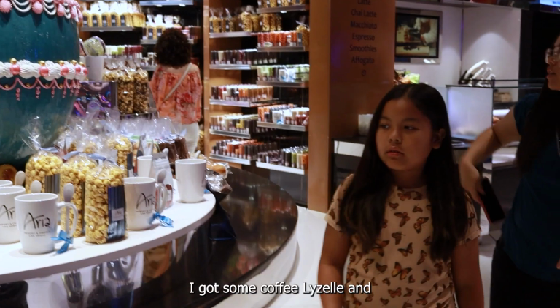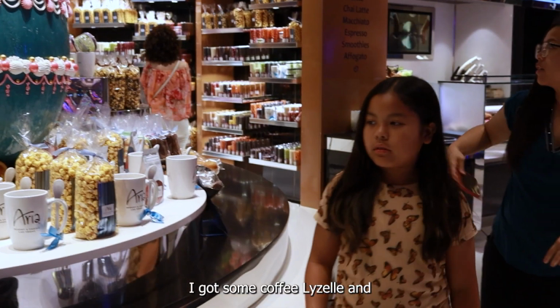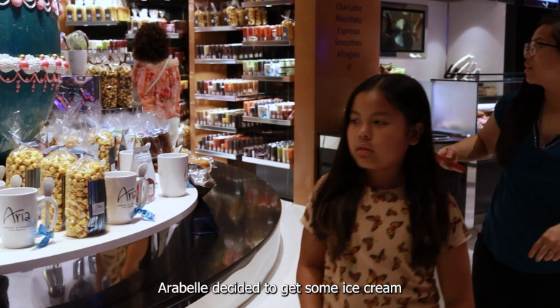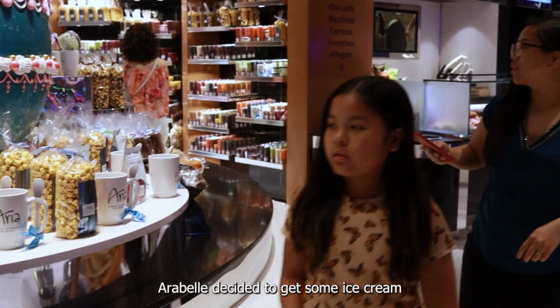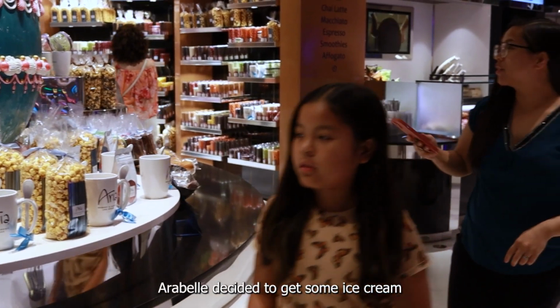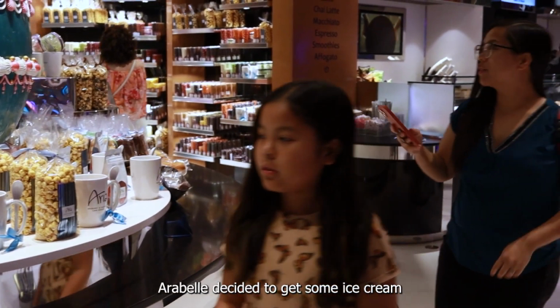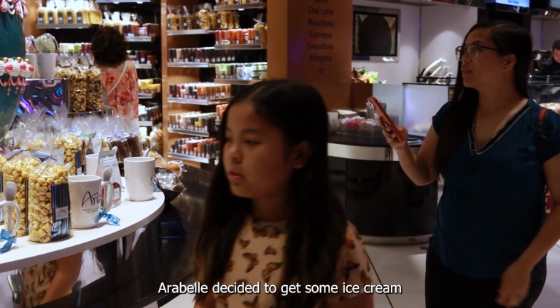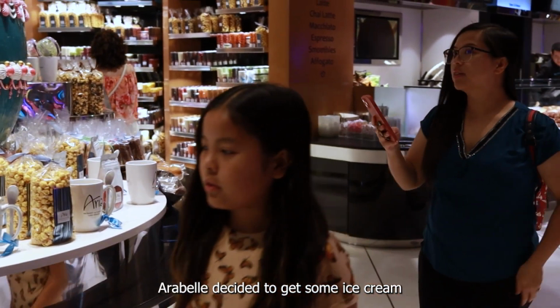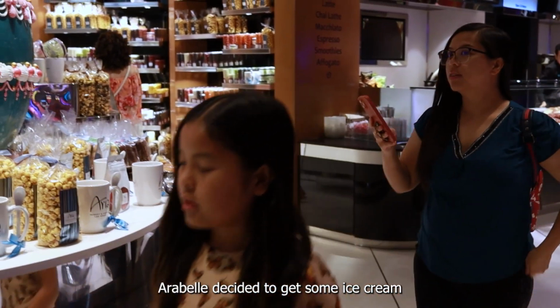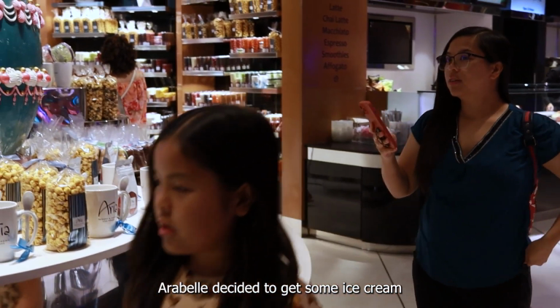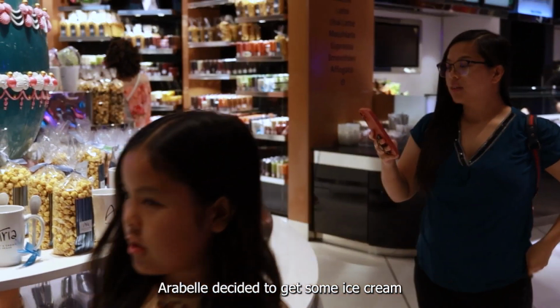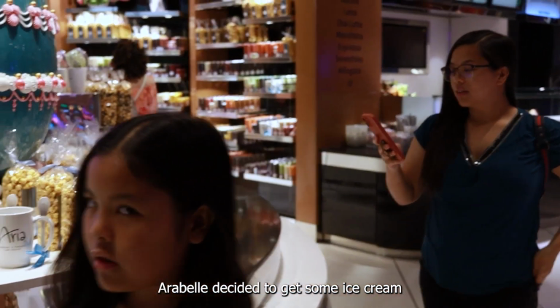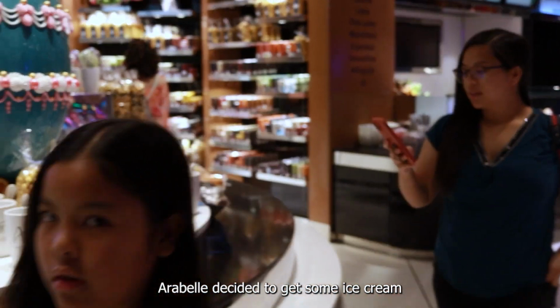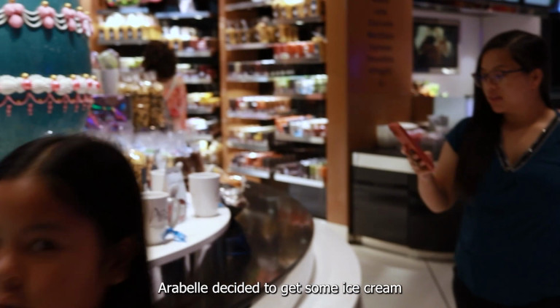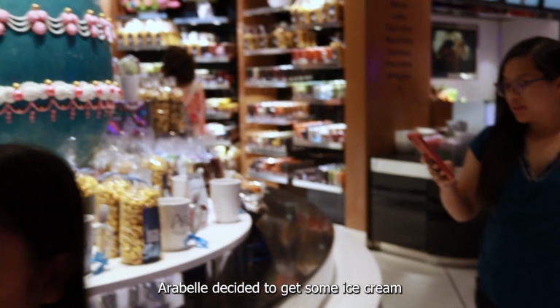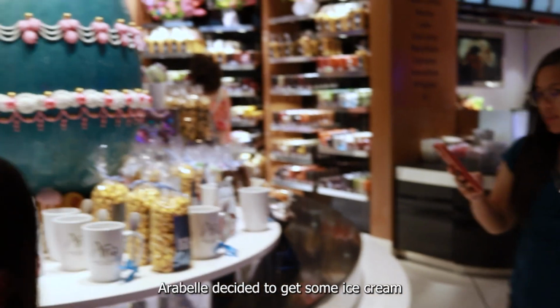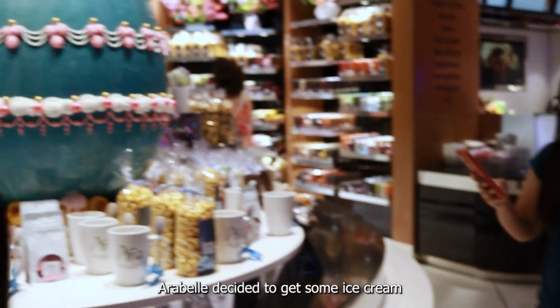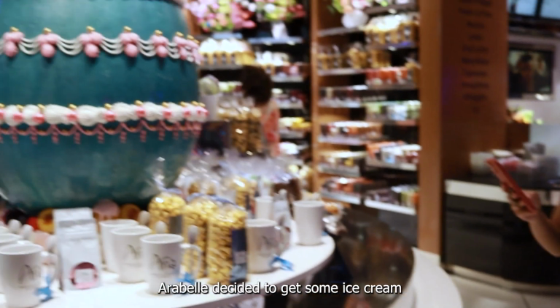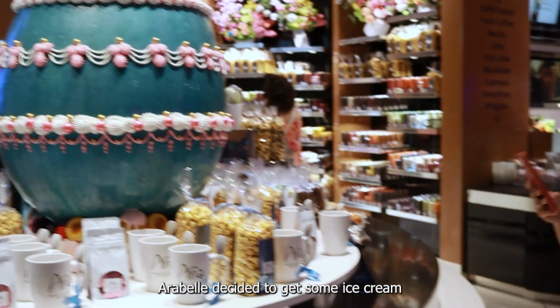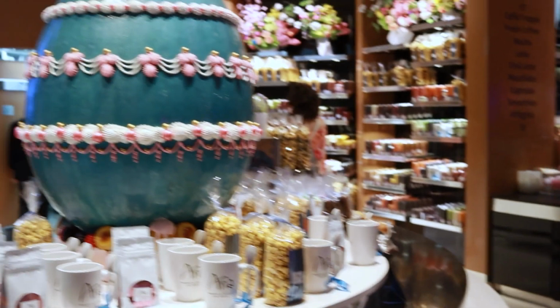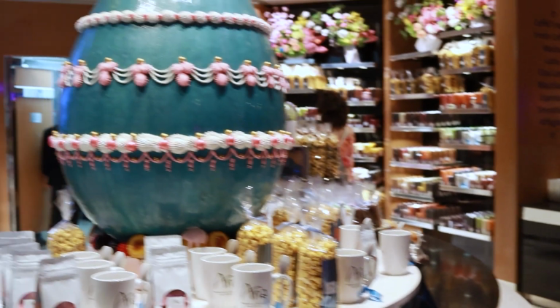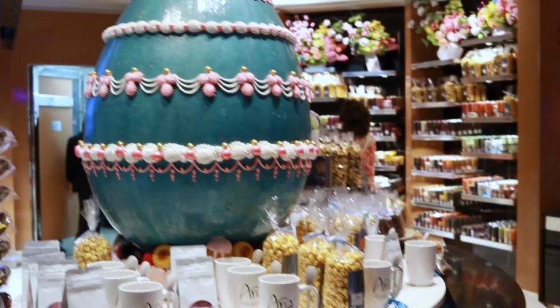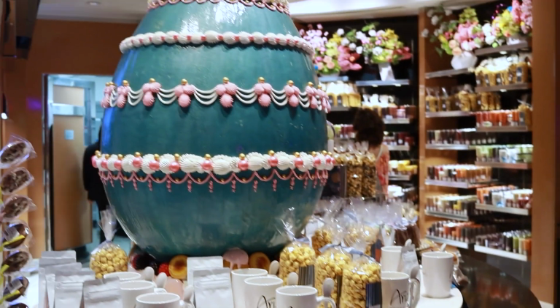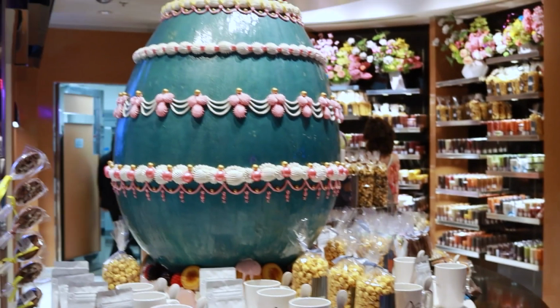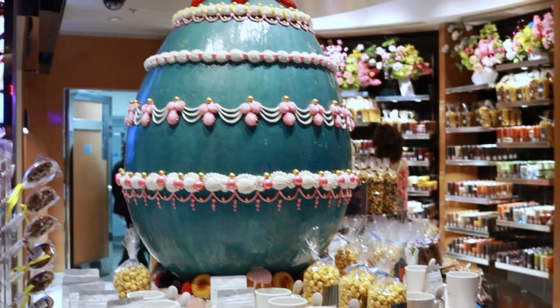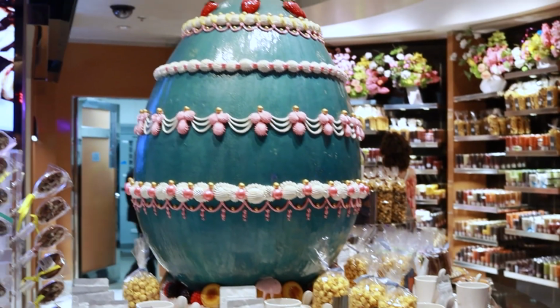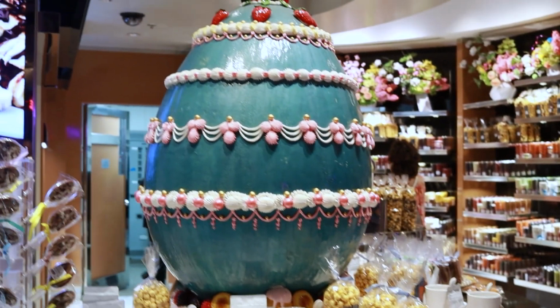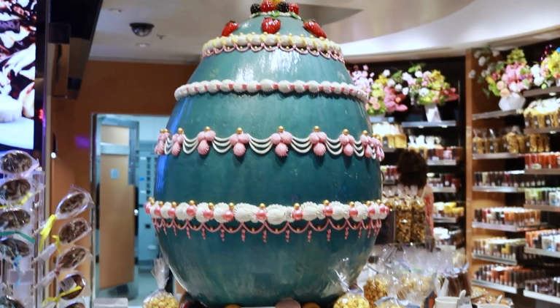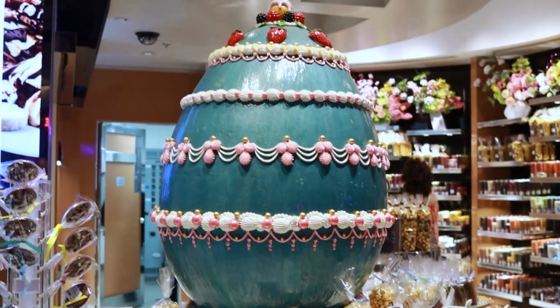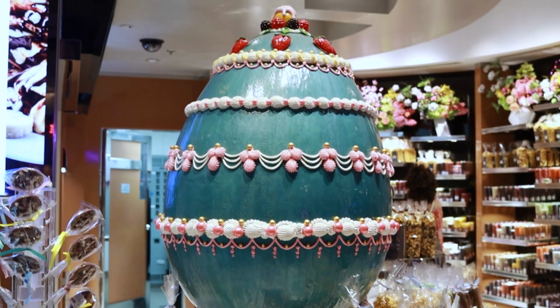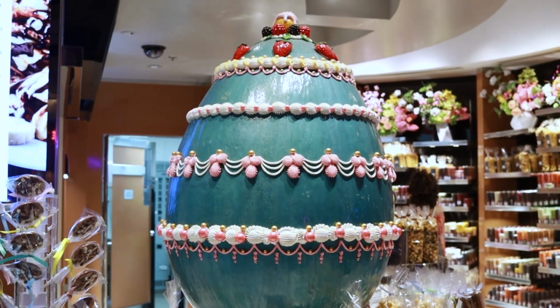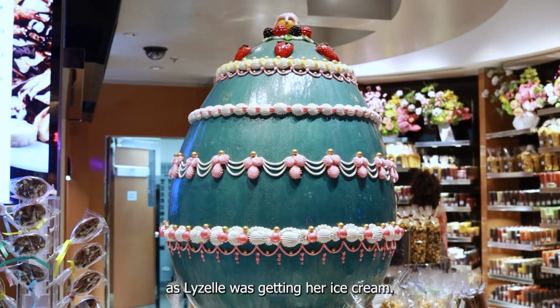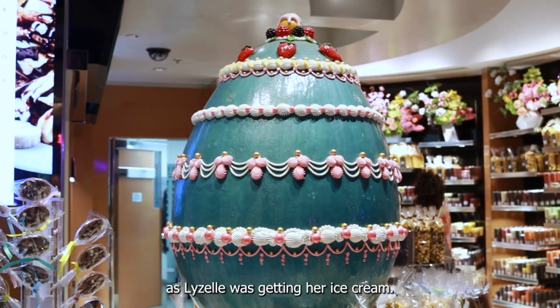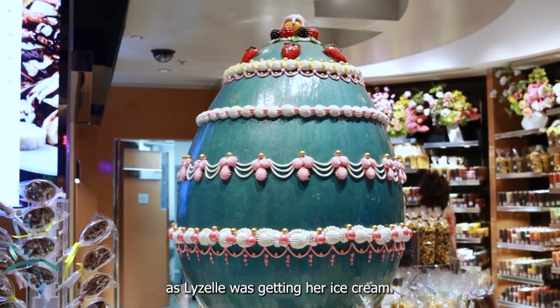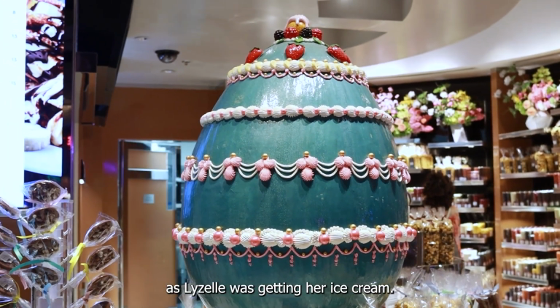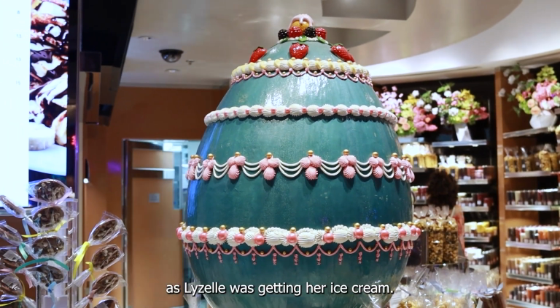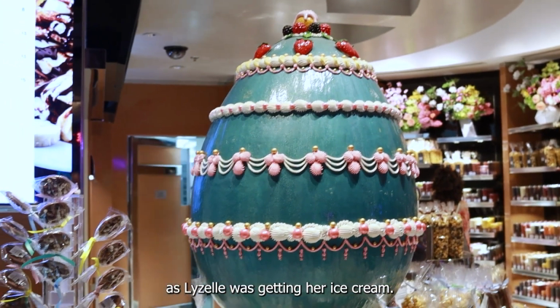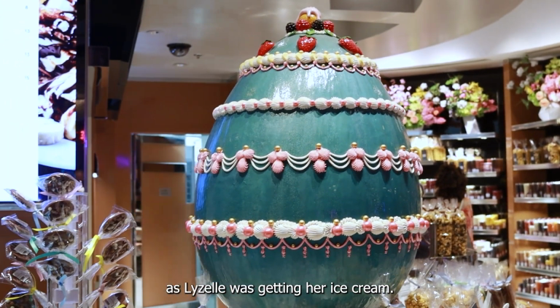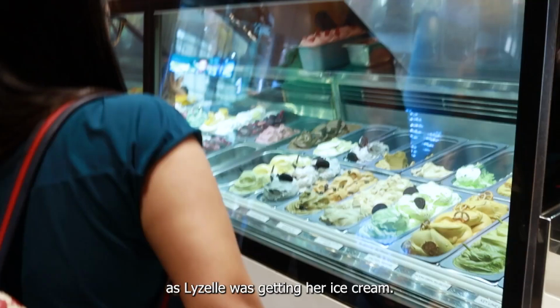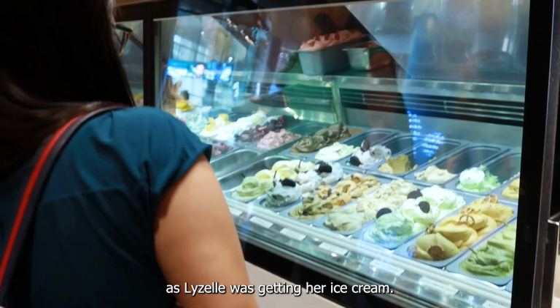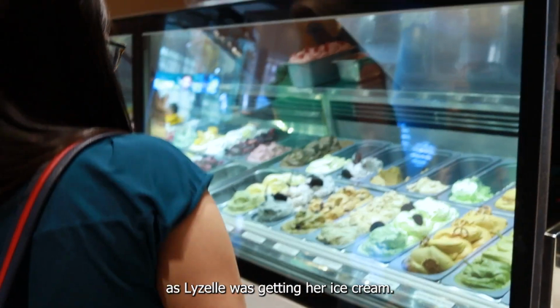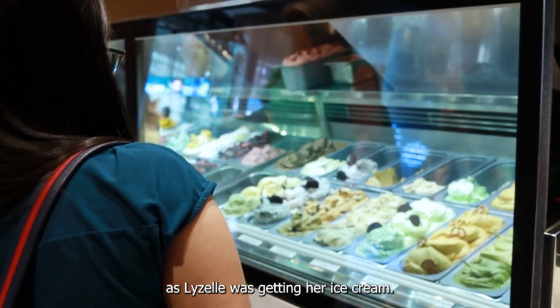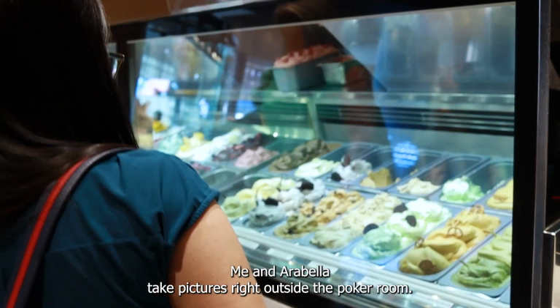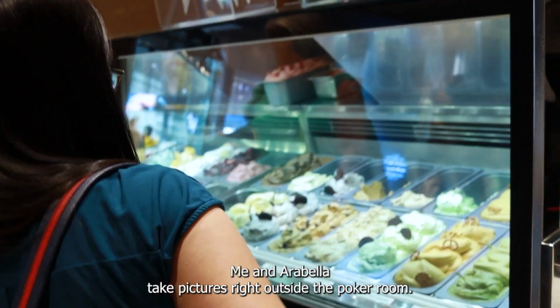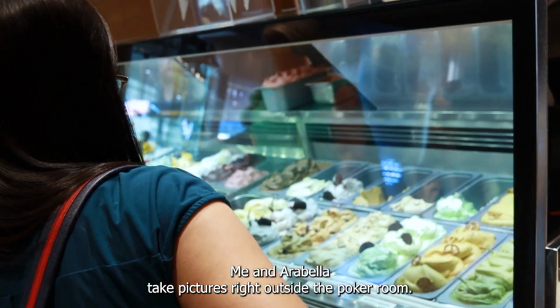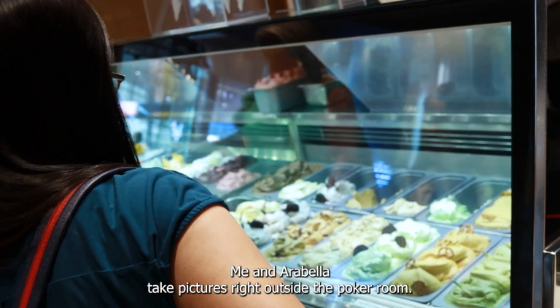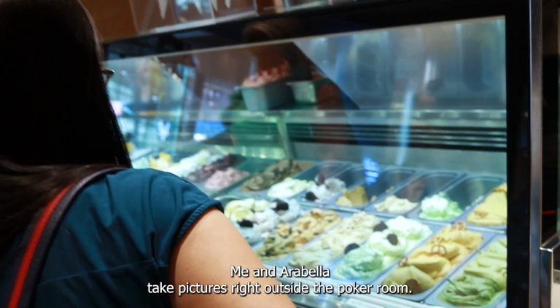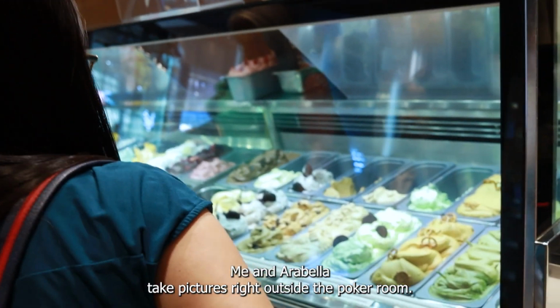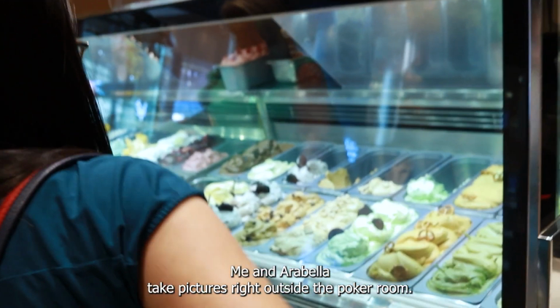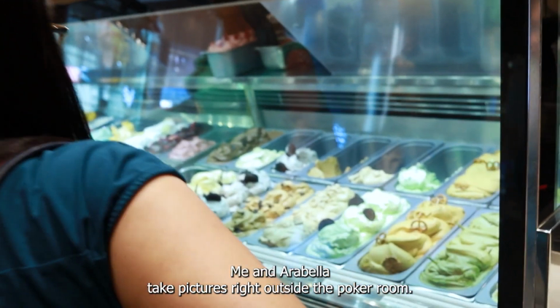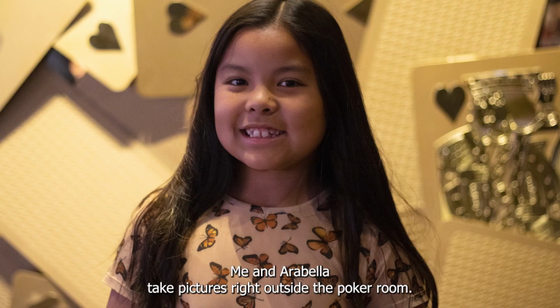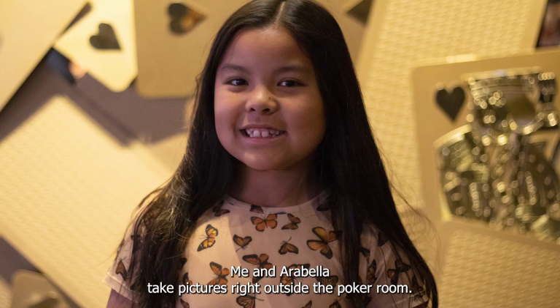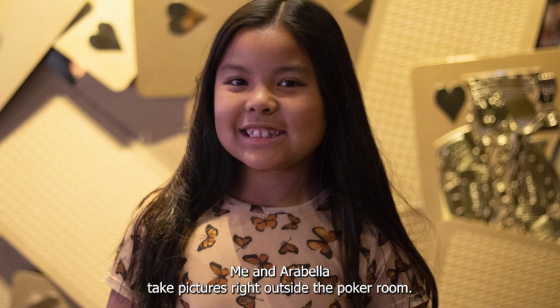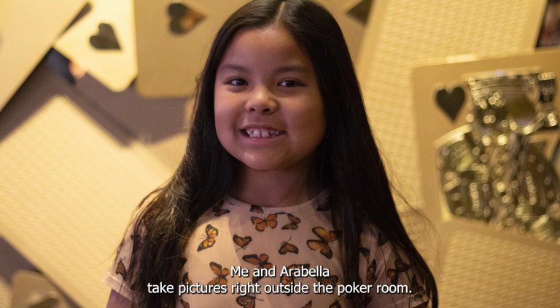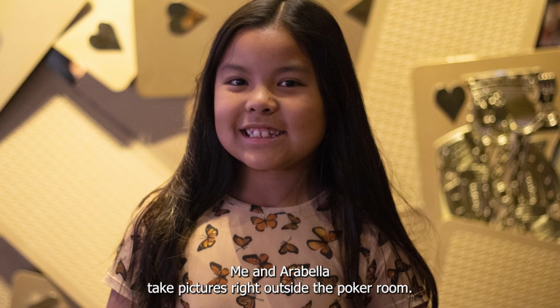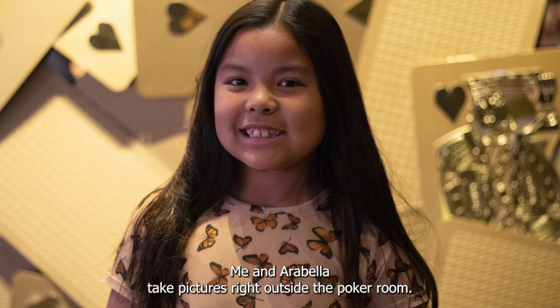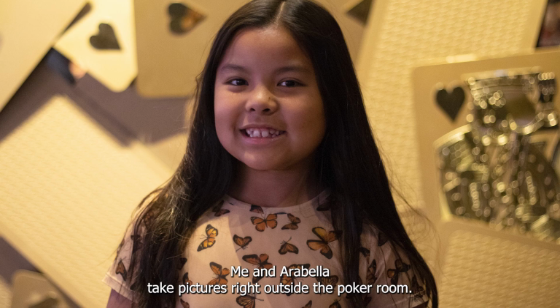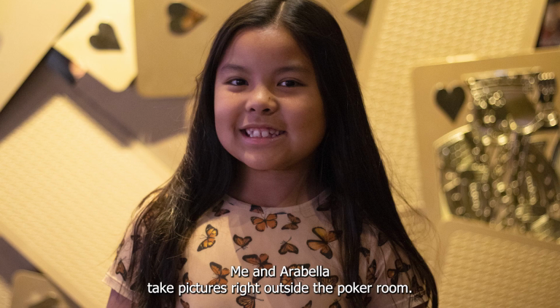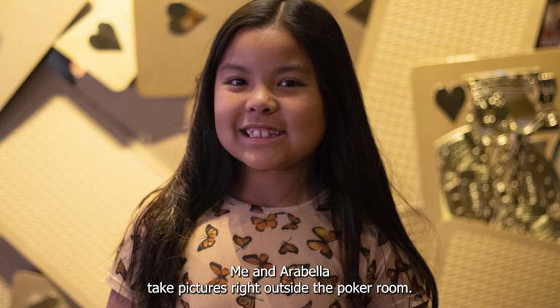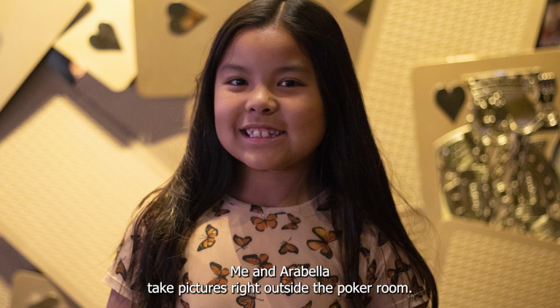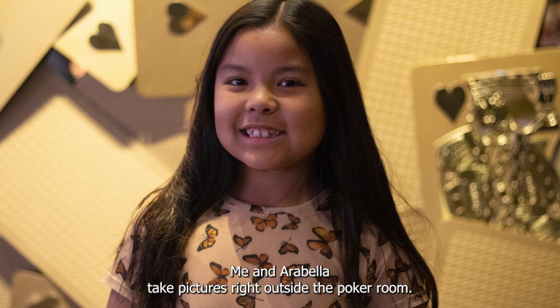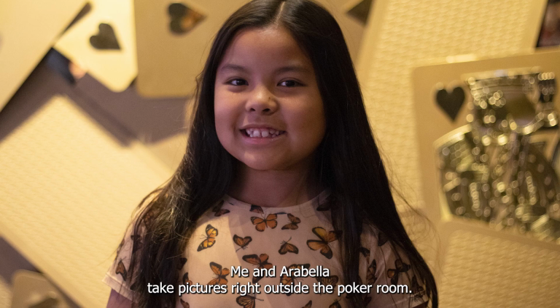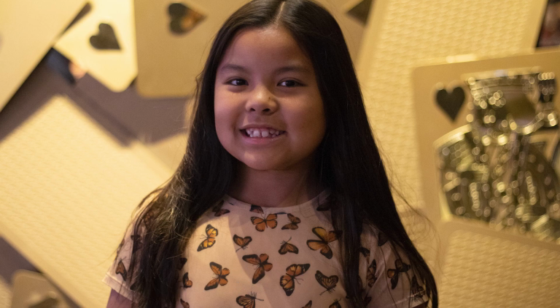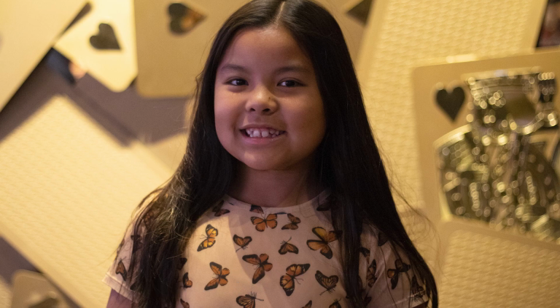Lizelle and Arabelle decide to get some ice cream. As Lizelle is getting her ice cream, me and Arabelle take pictures right outside the poker room.